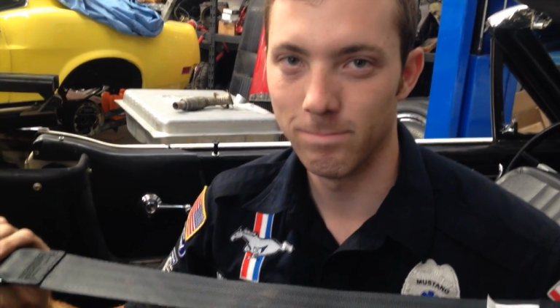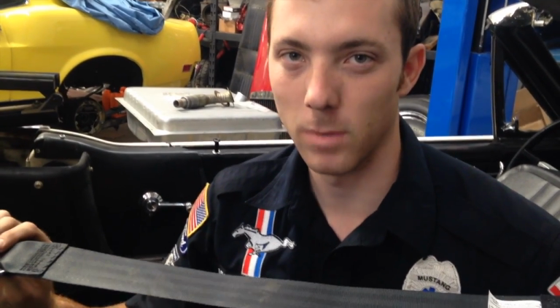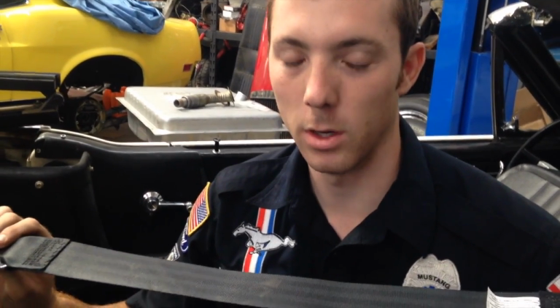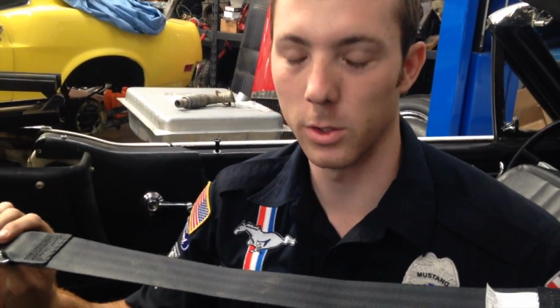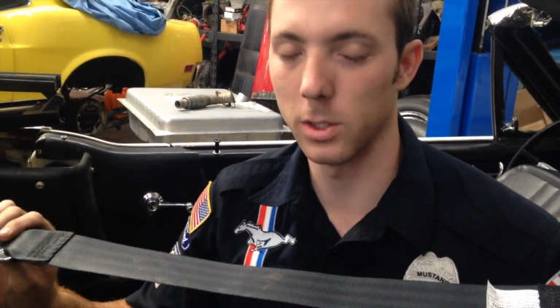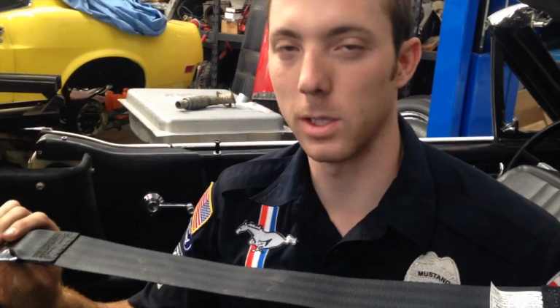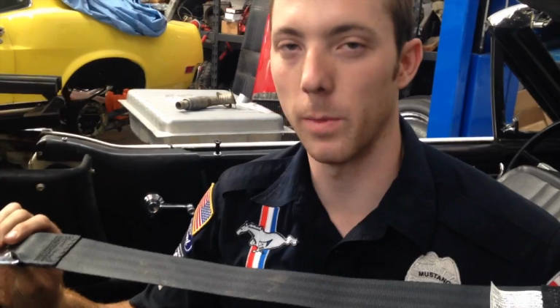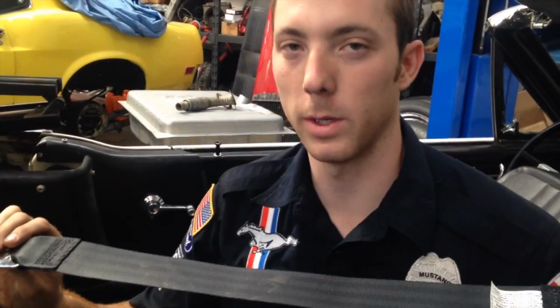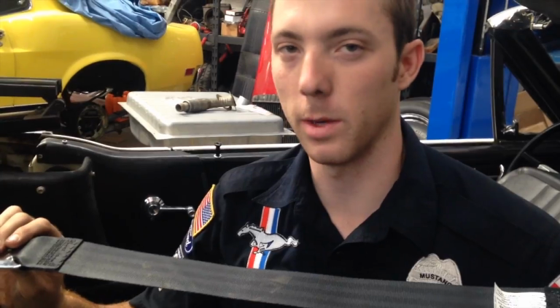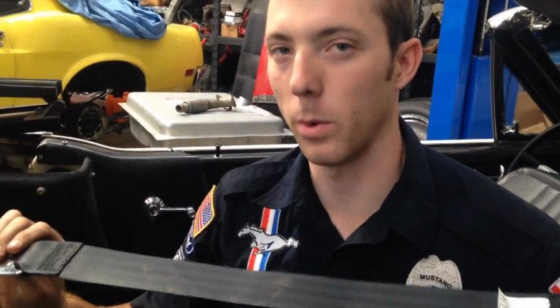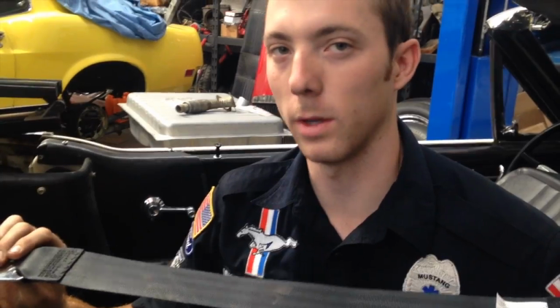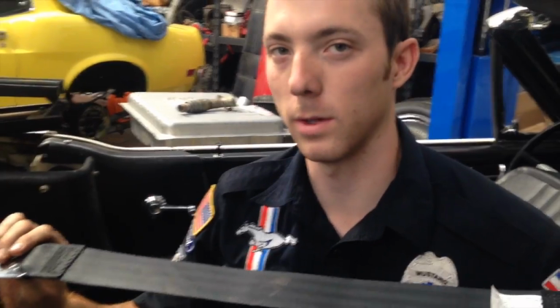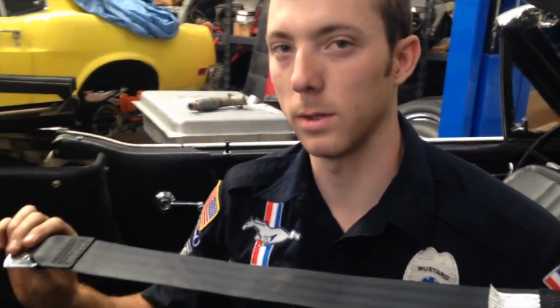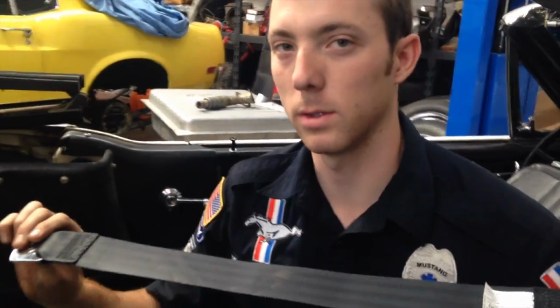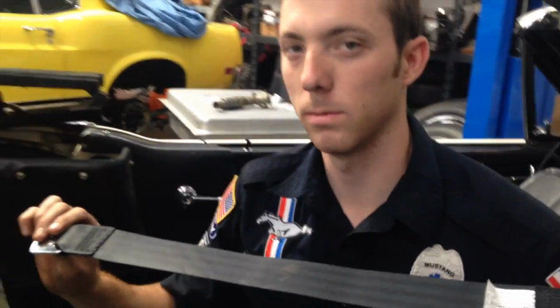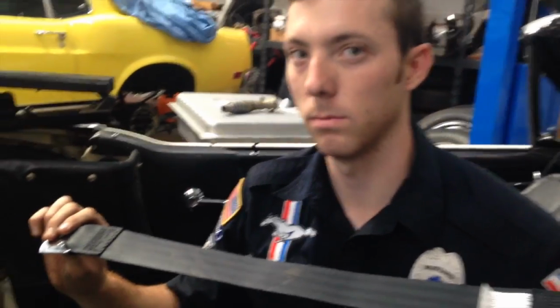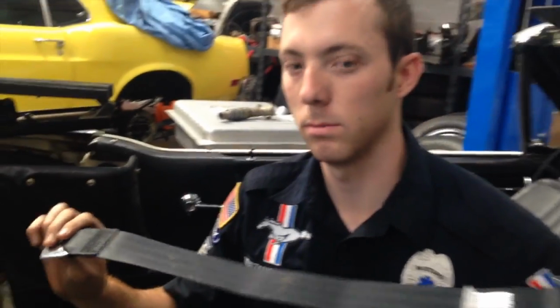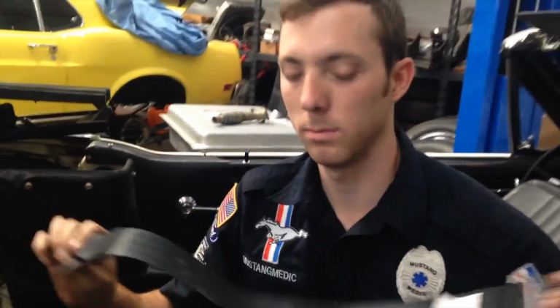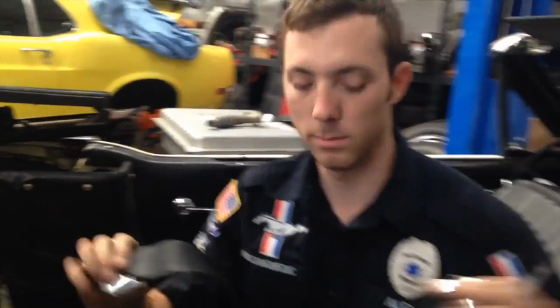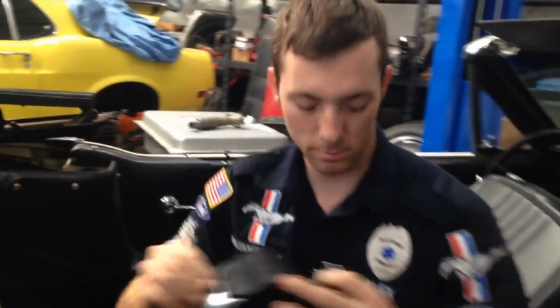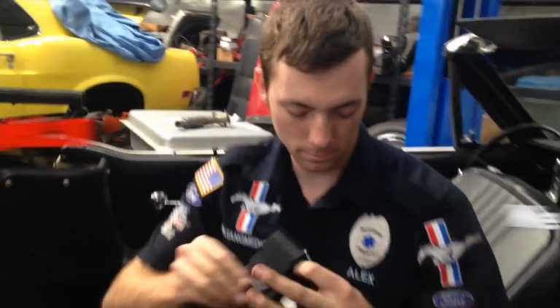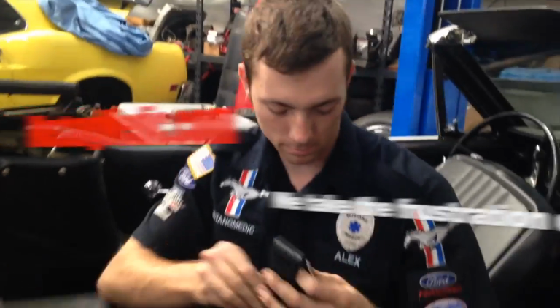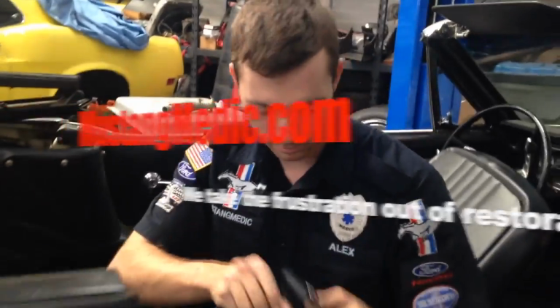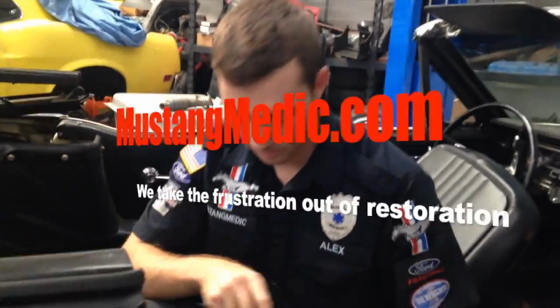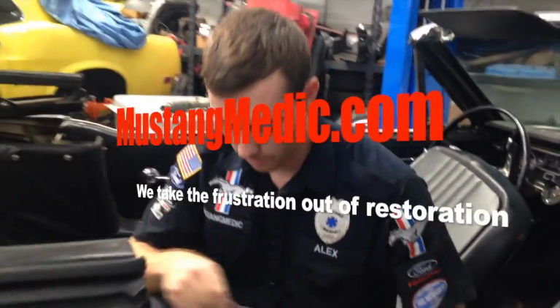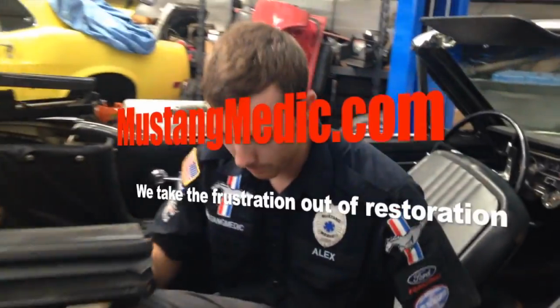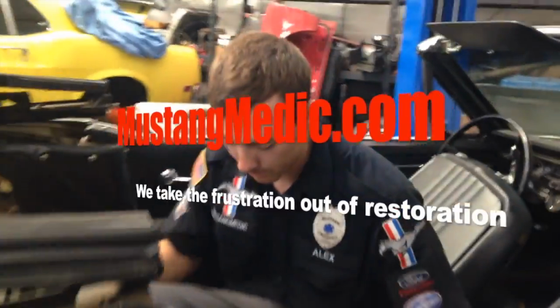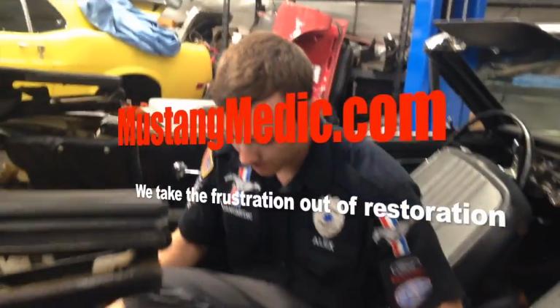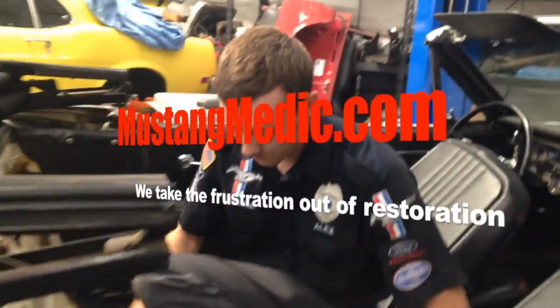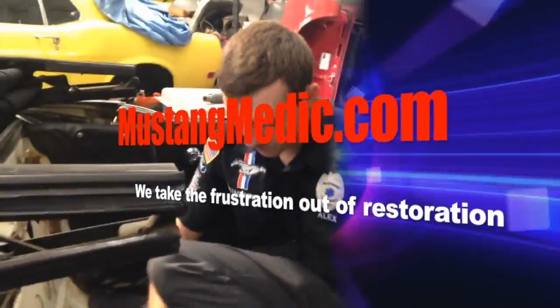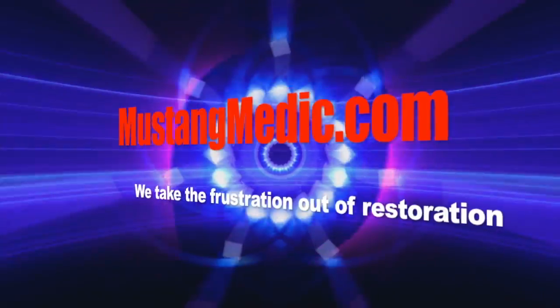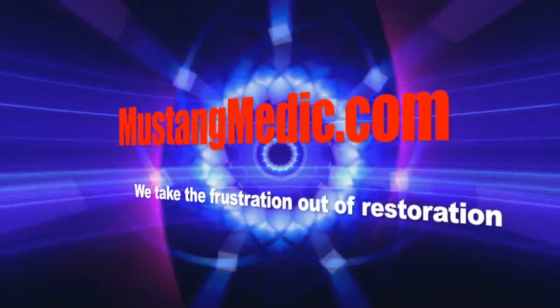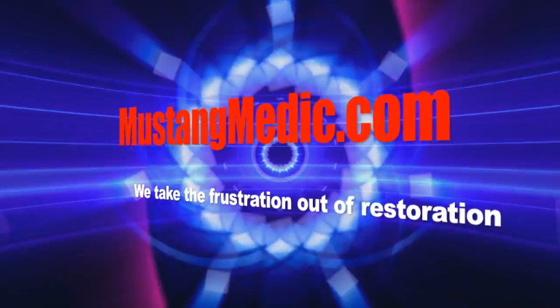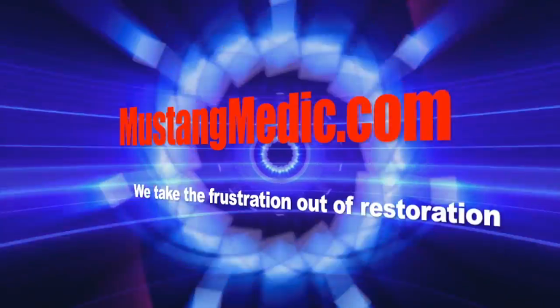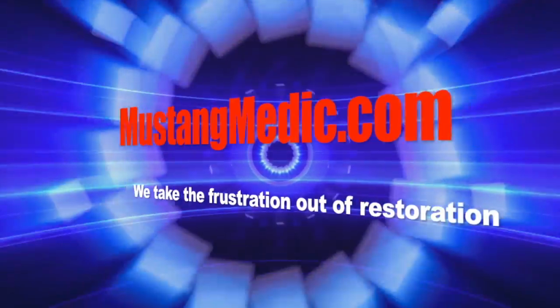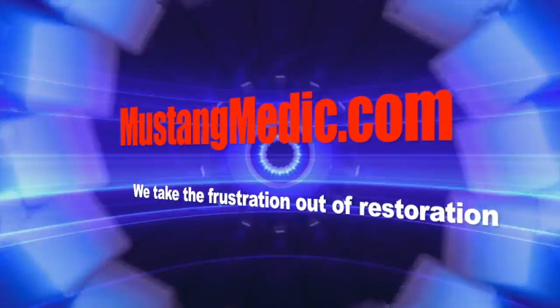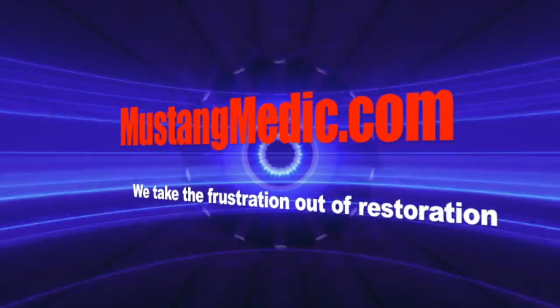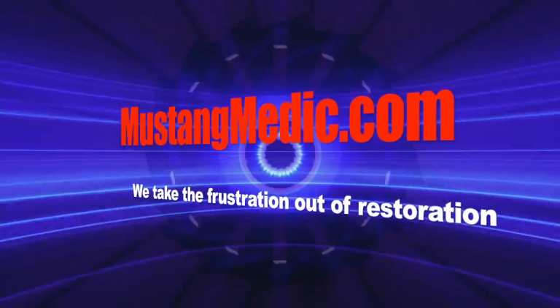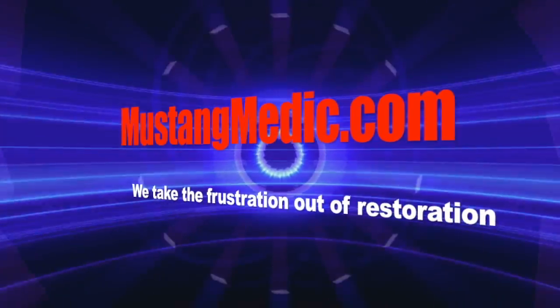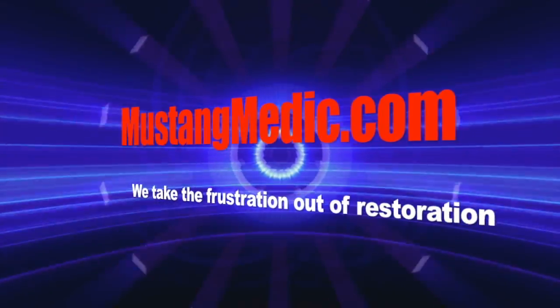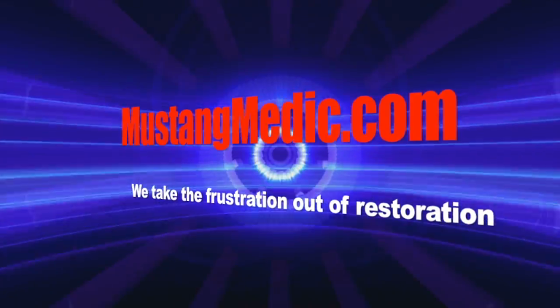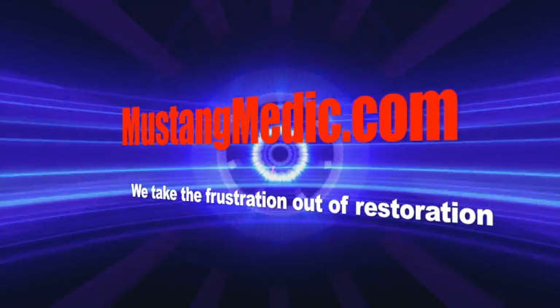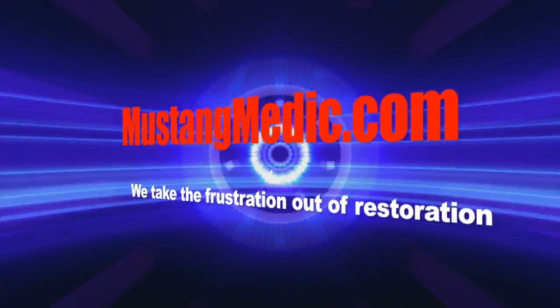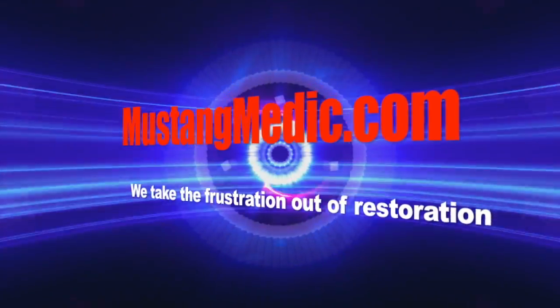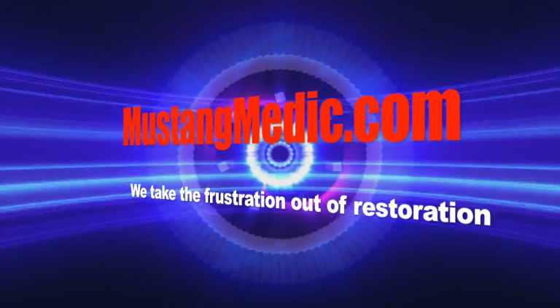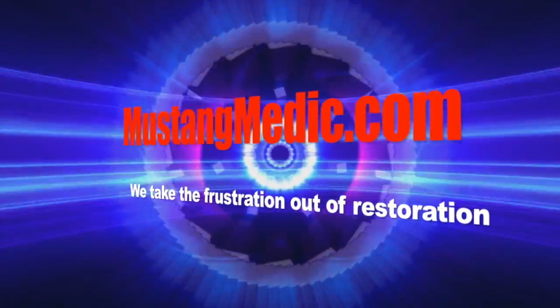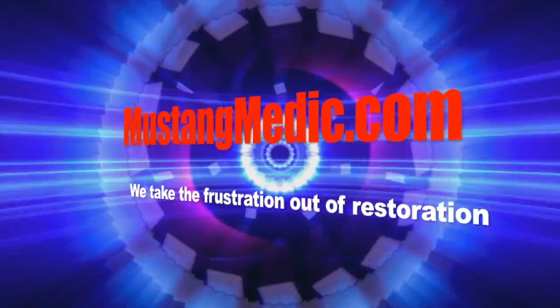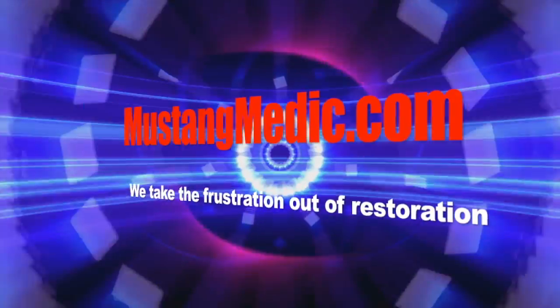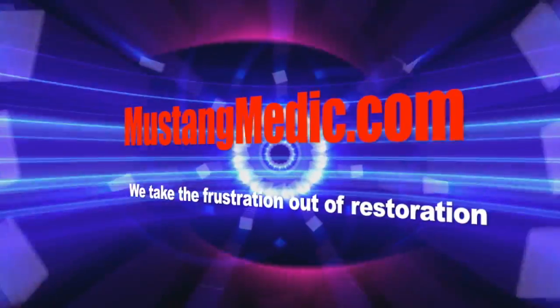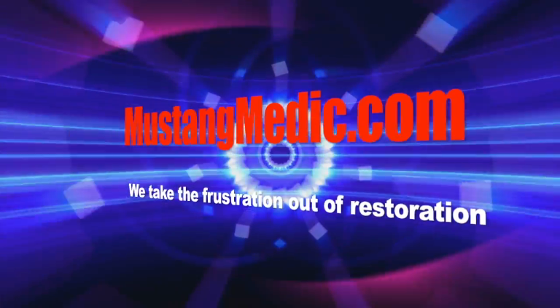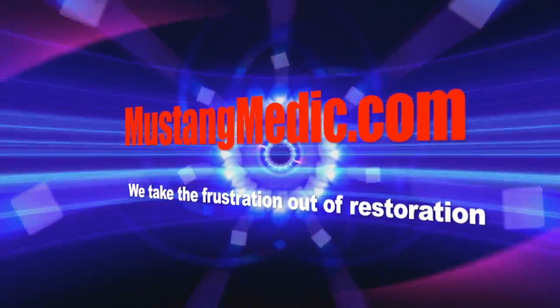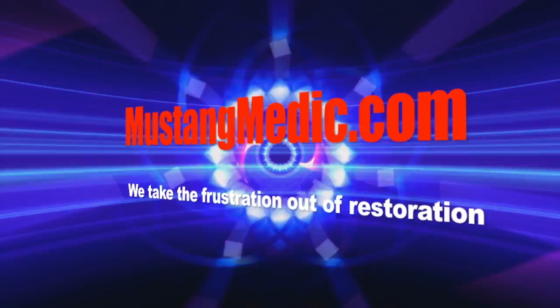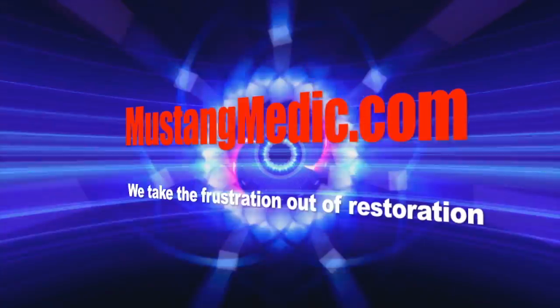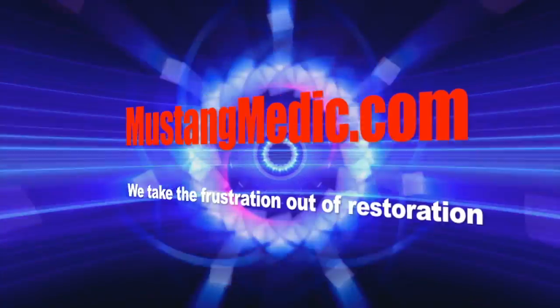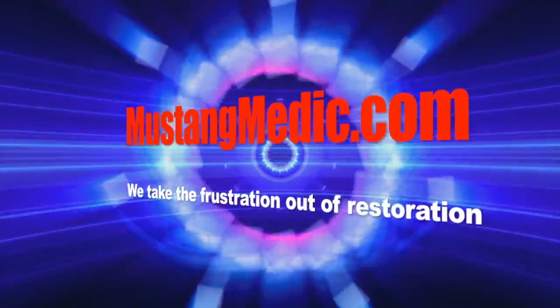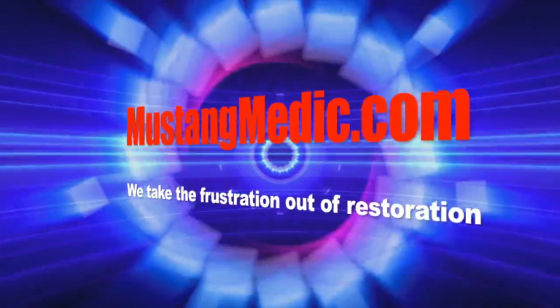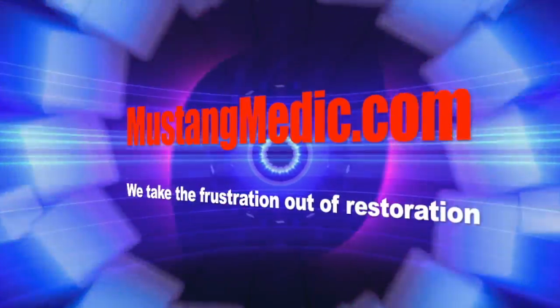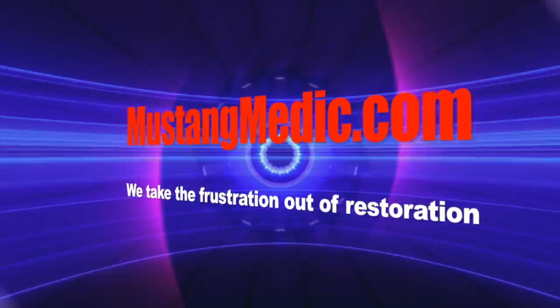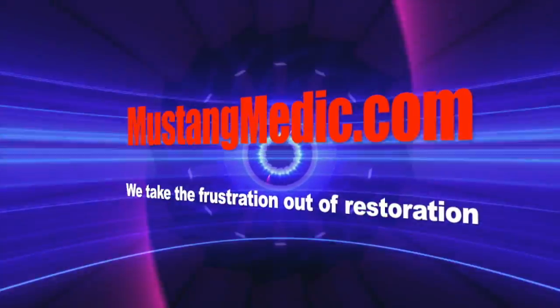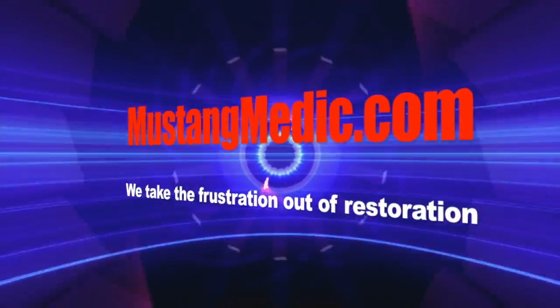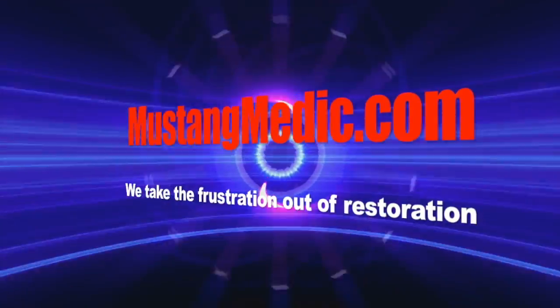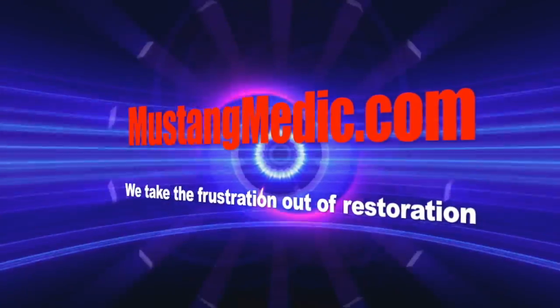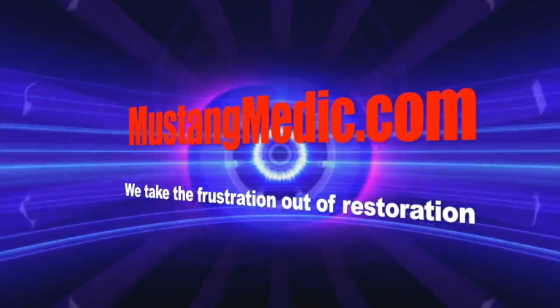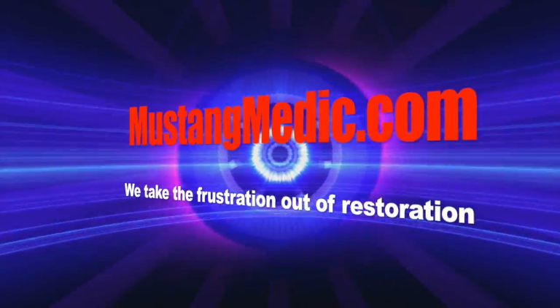And here's the step-by-step process. MustangMedic.com - we take the frustration out of restoration.